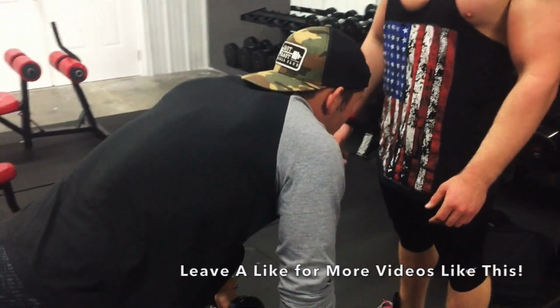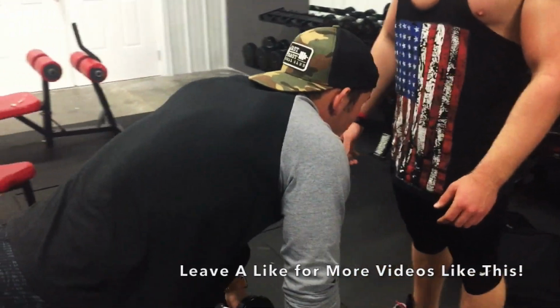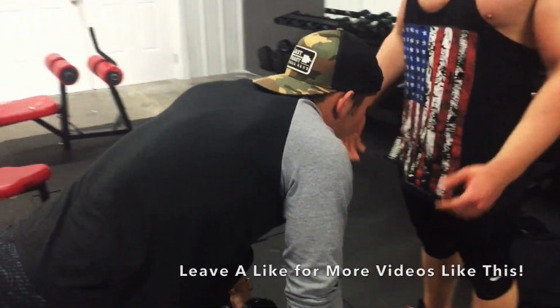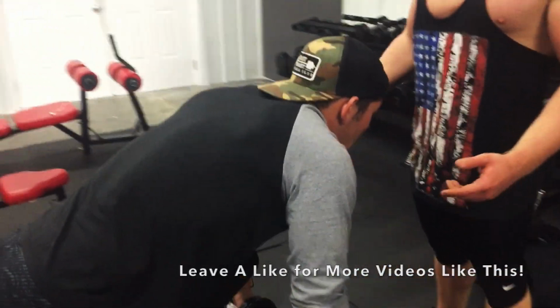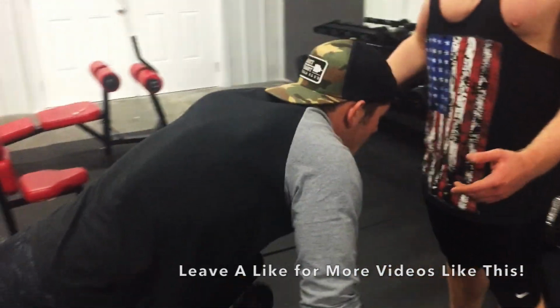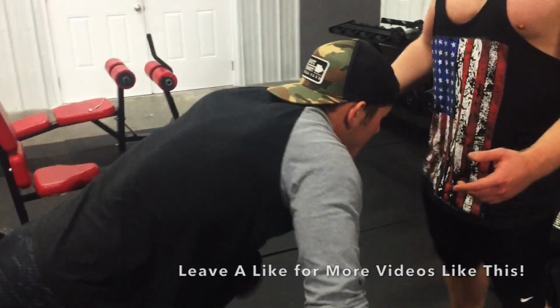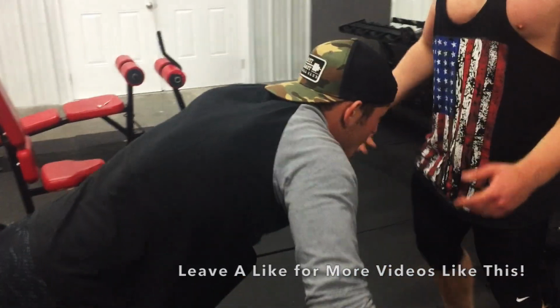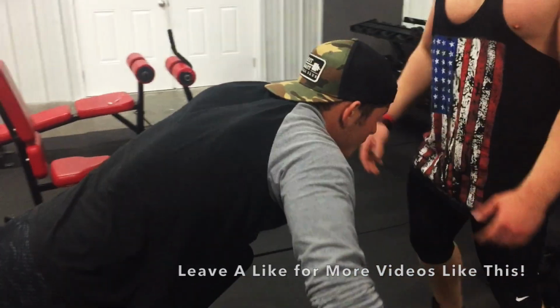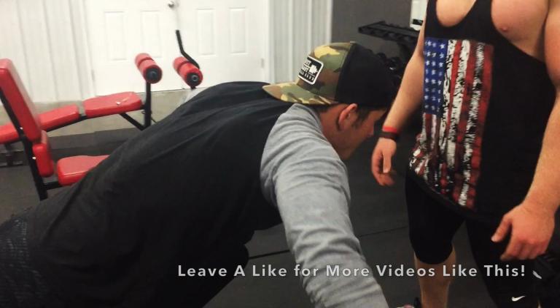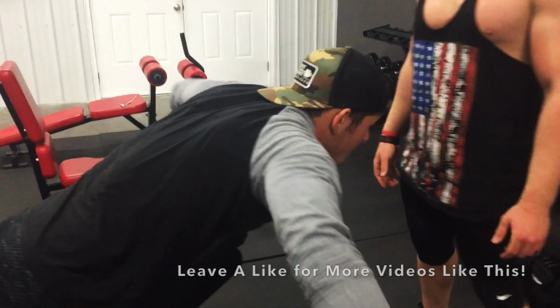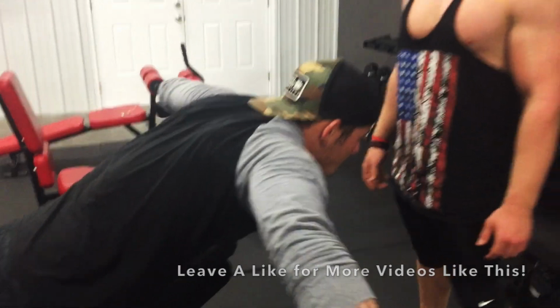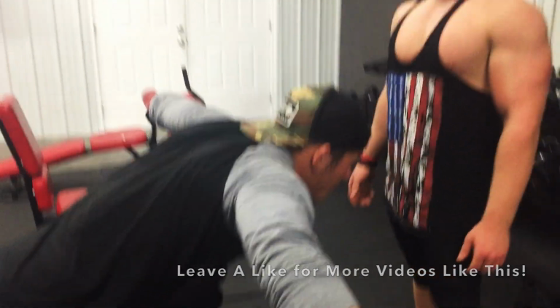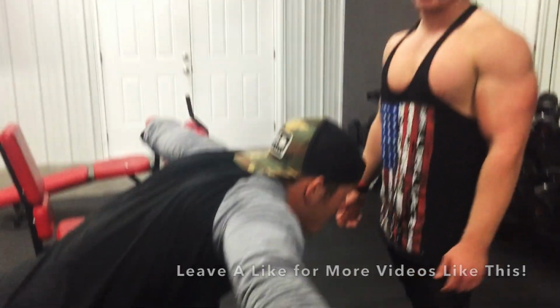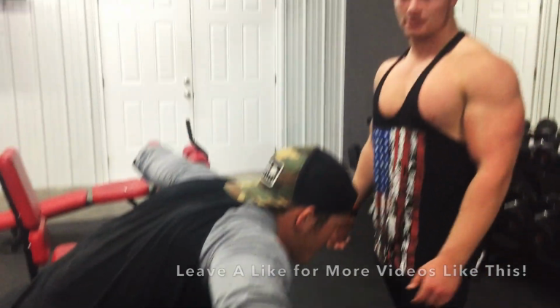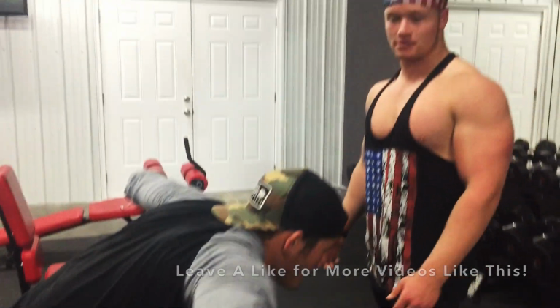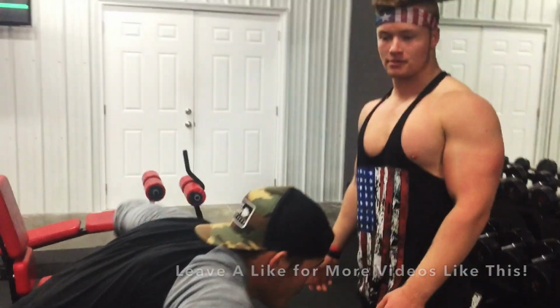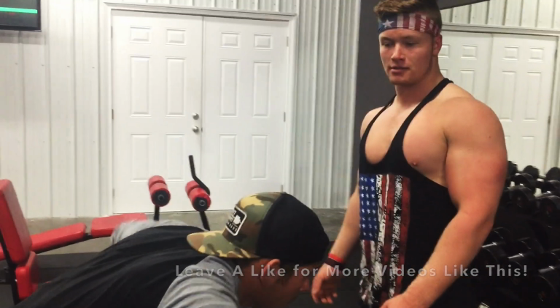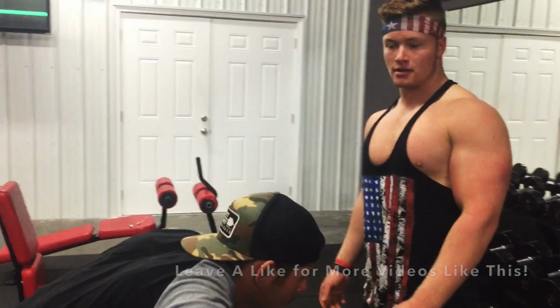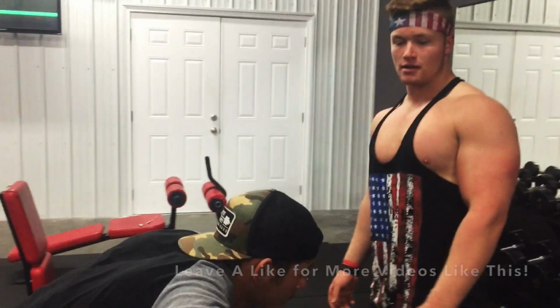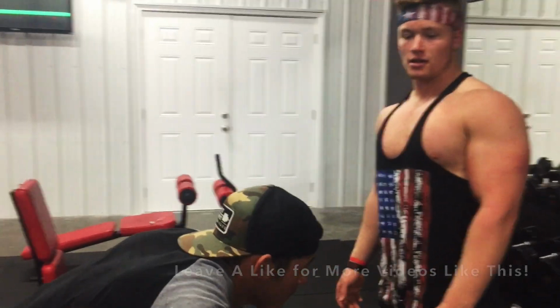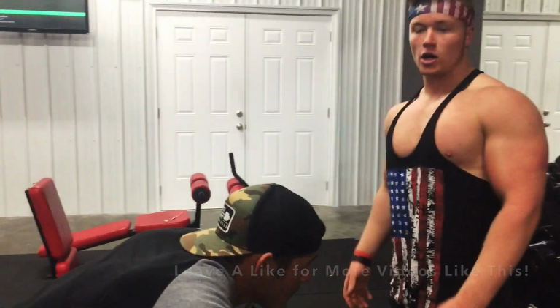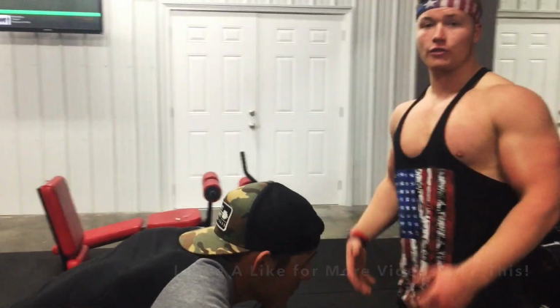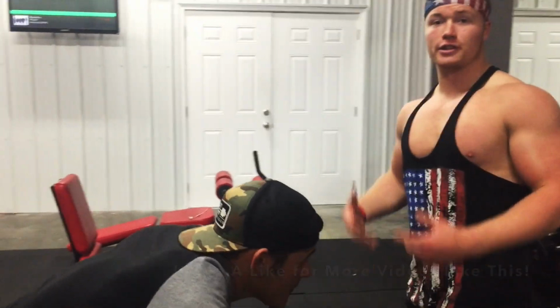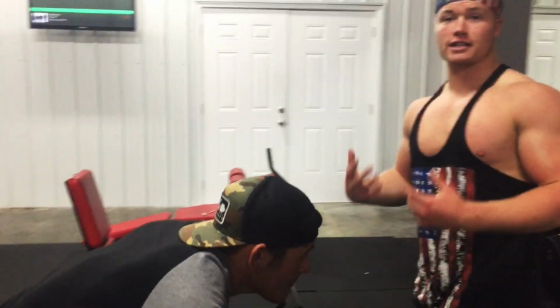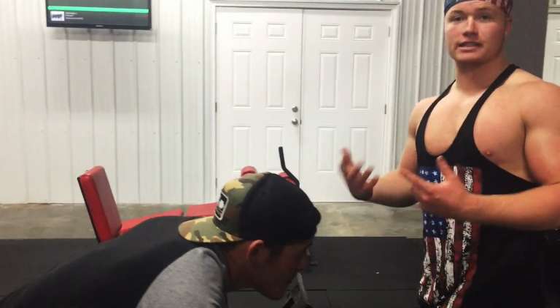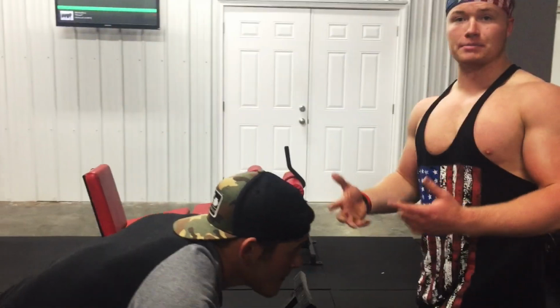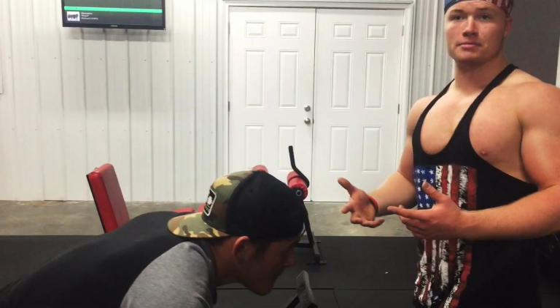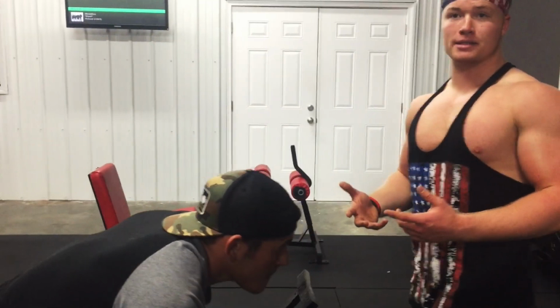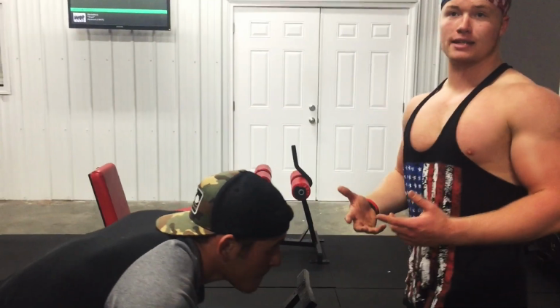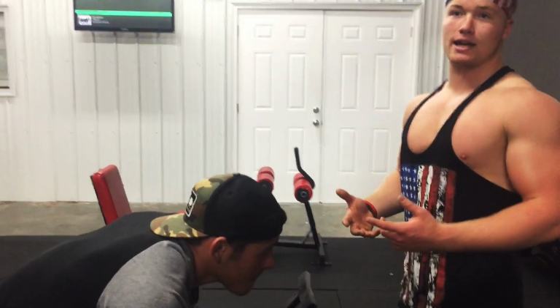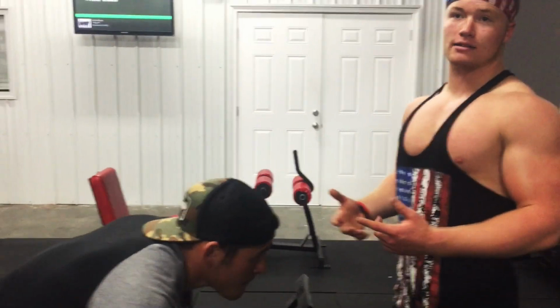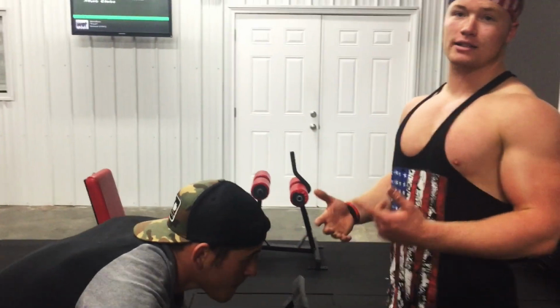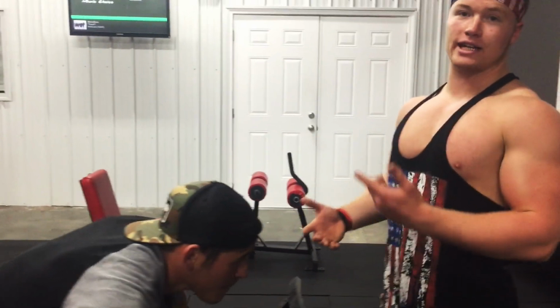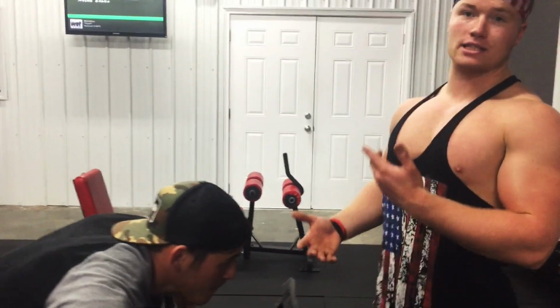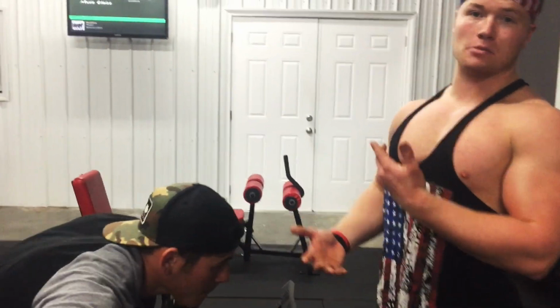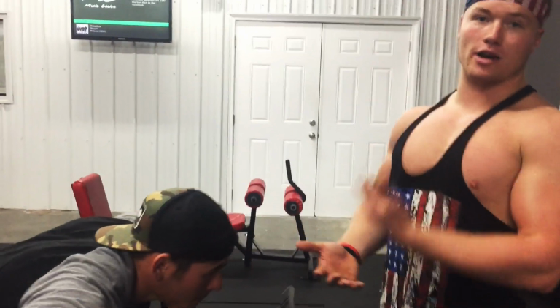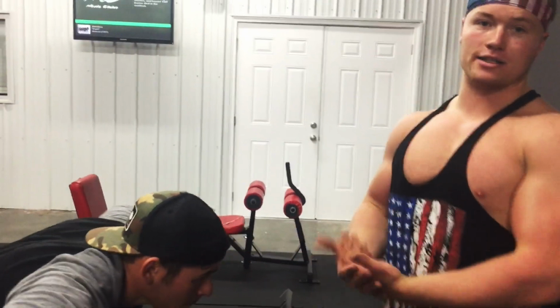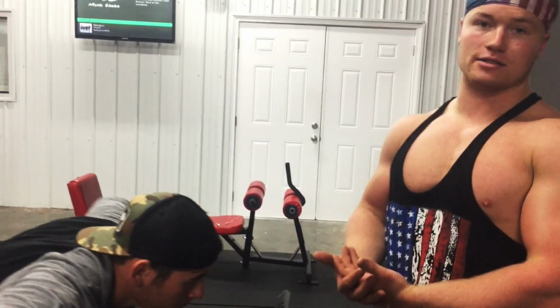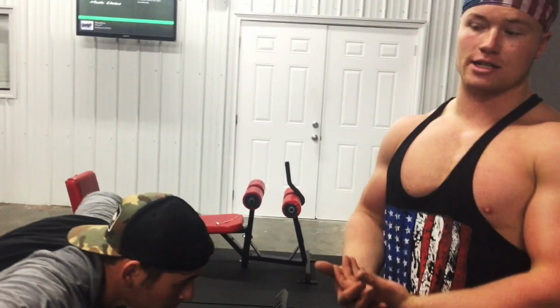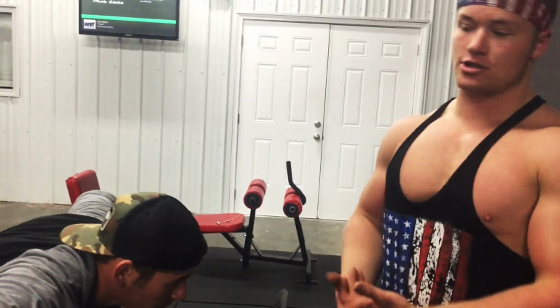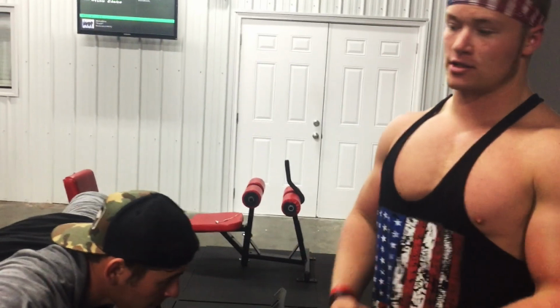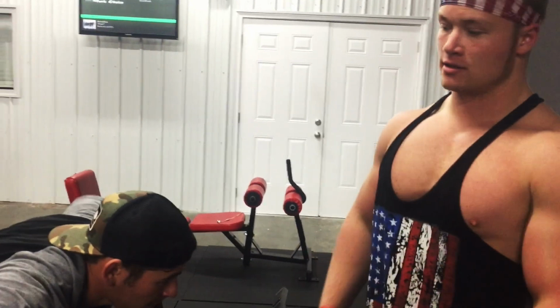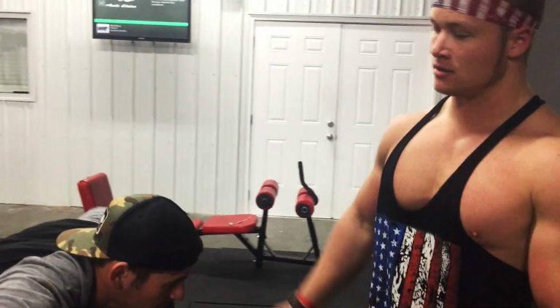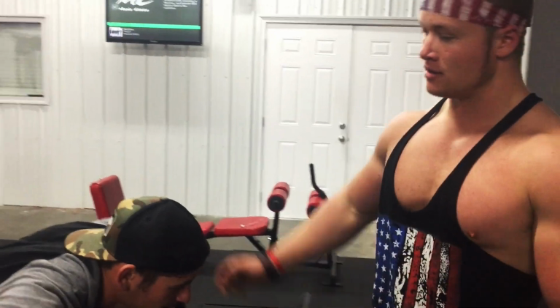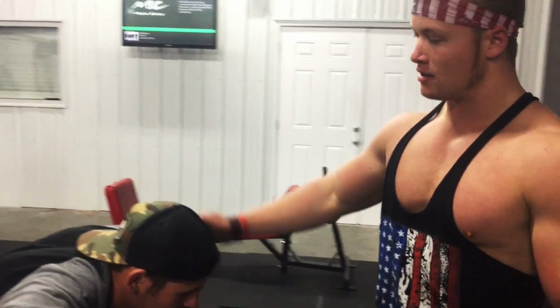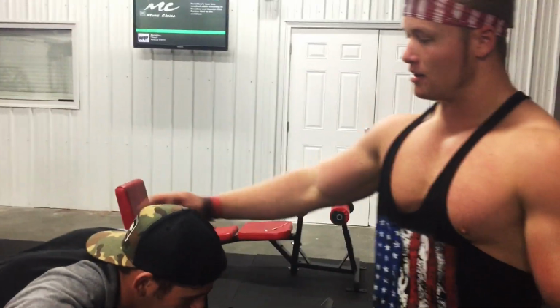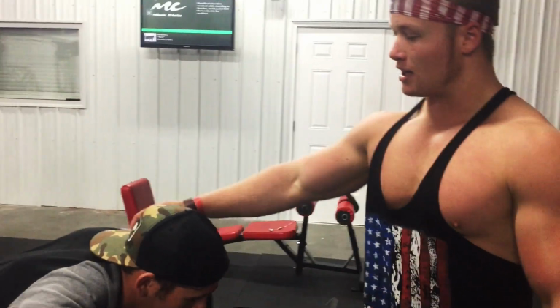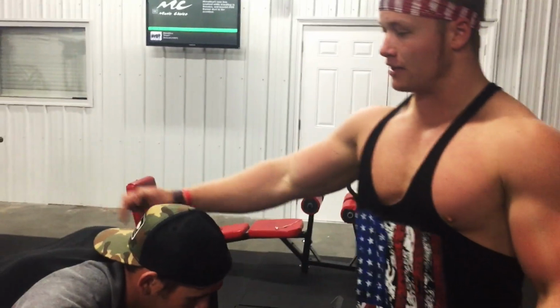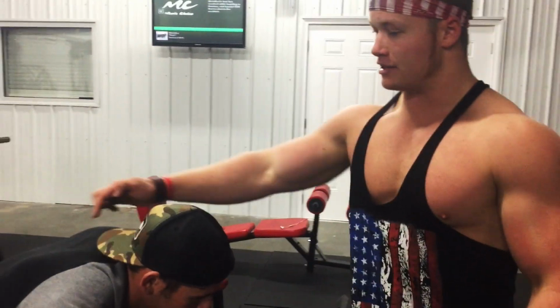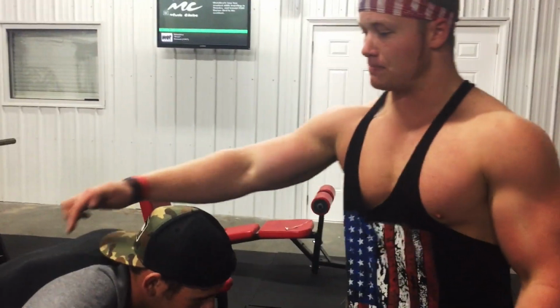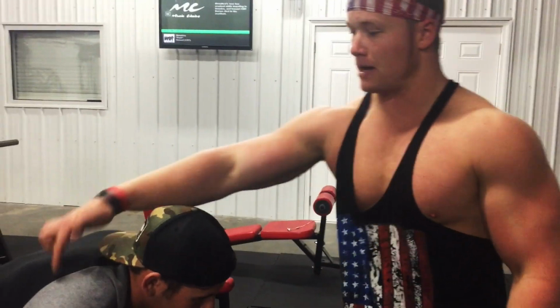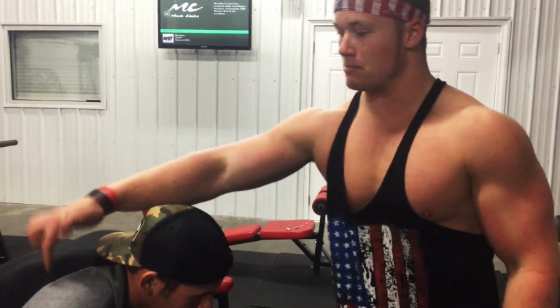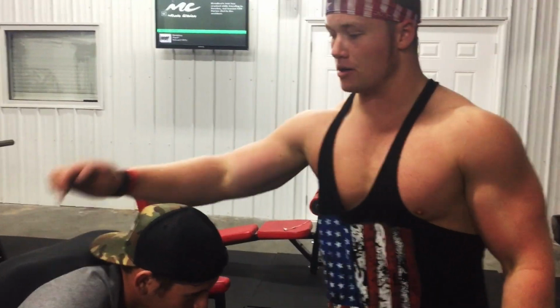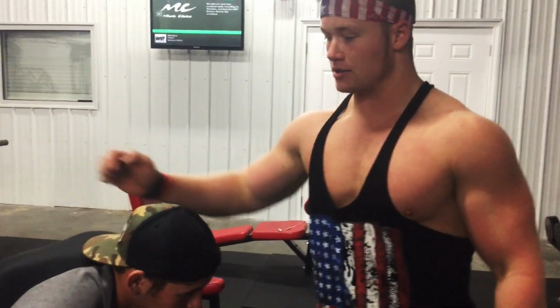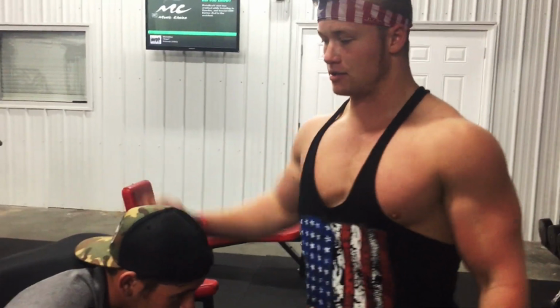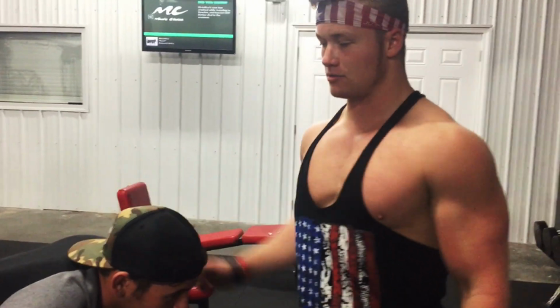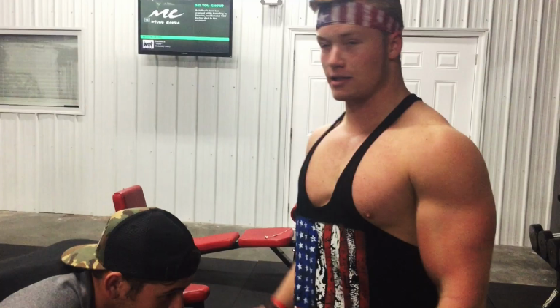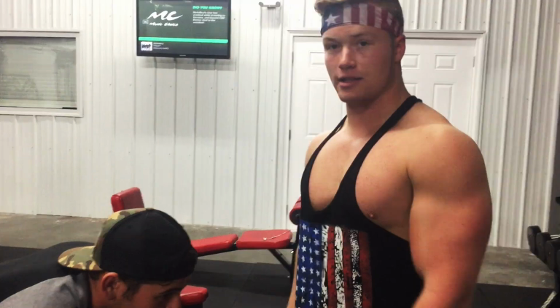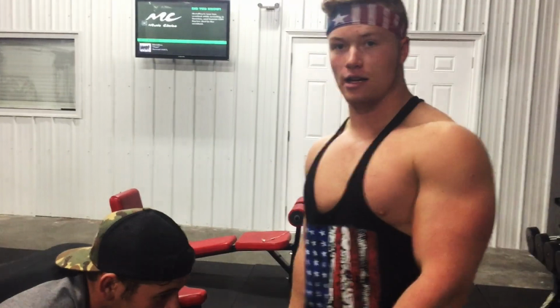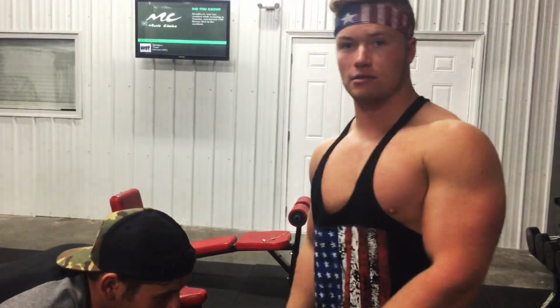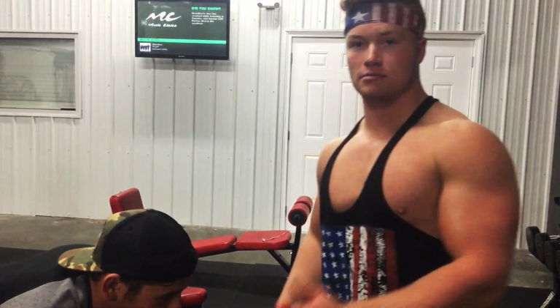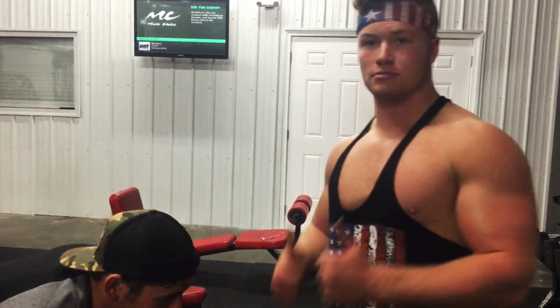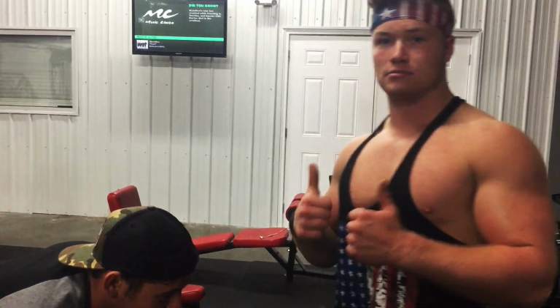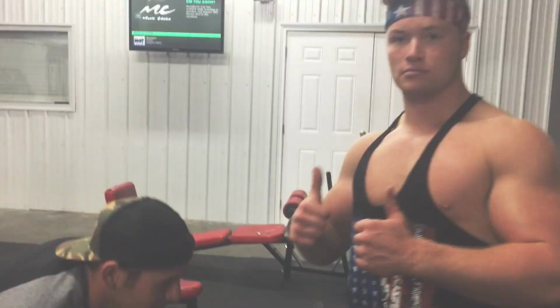So that's how you train rear delts. Hope you guys liked that — get some more isolation out of these bad boys right there. Bye.